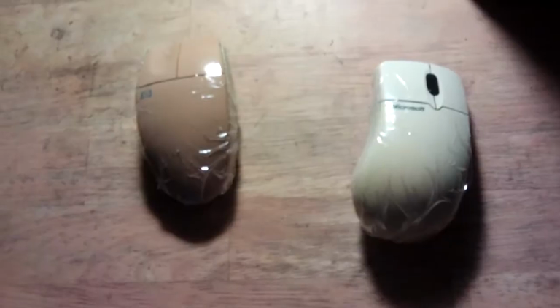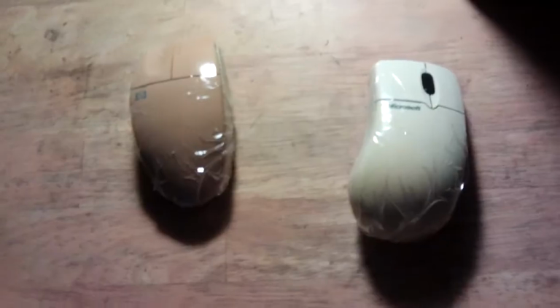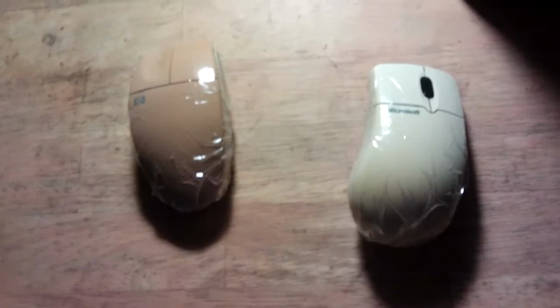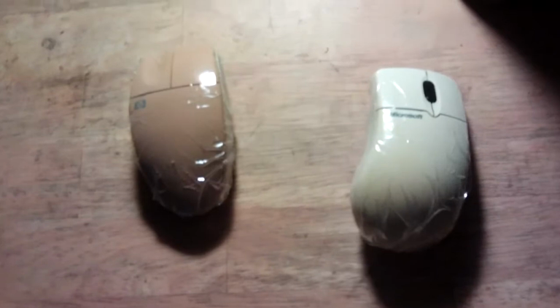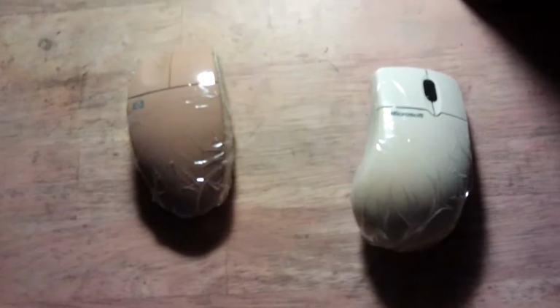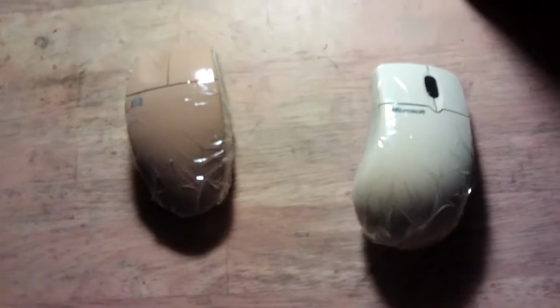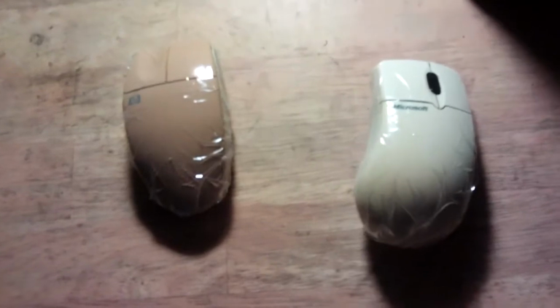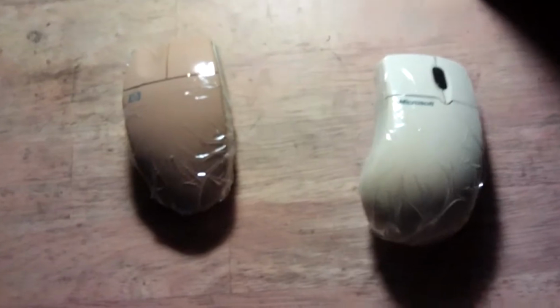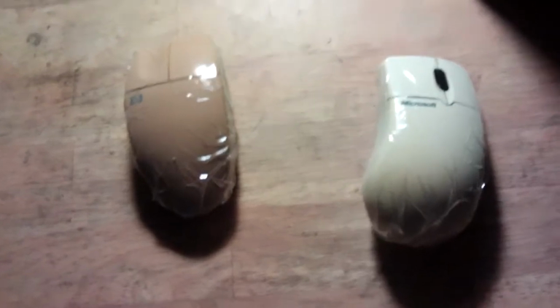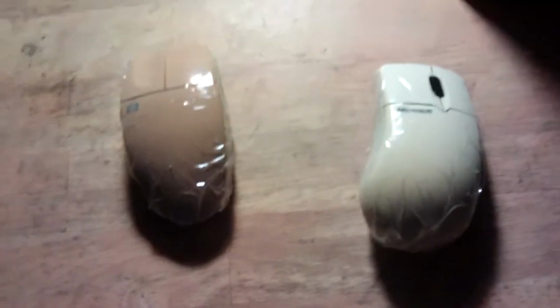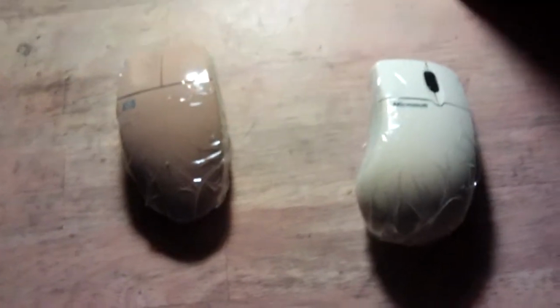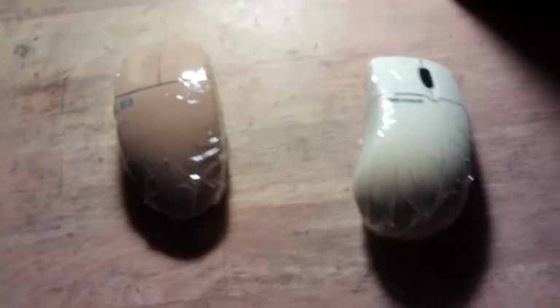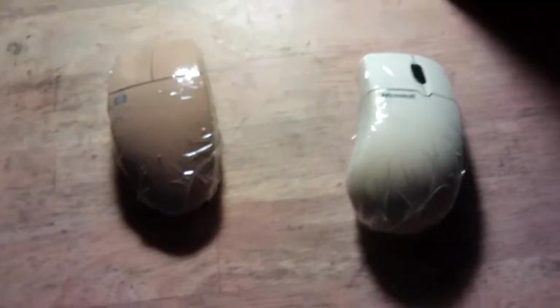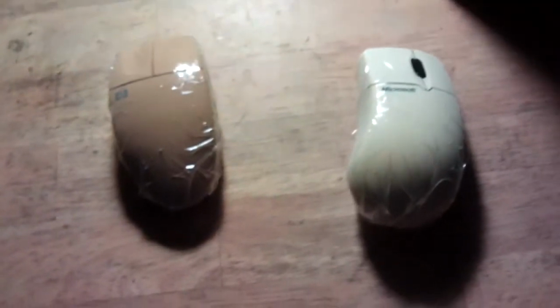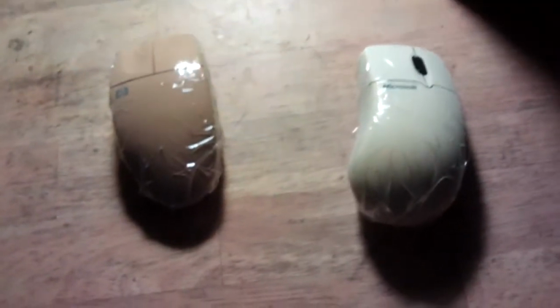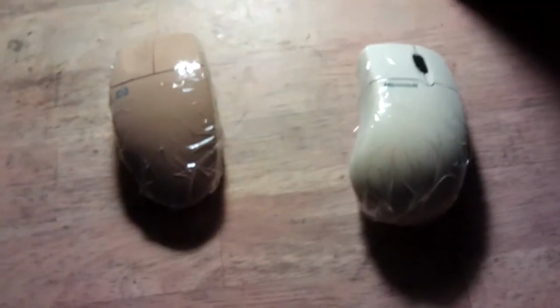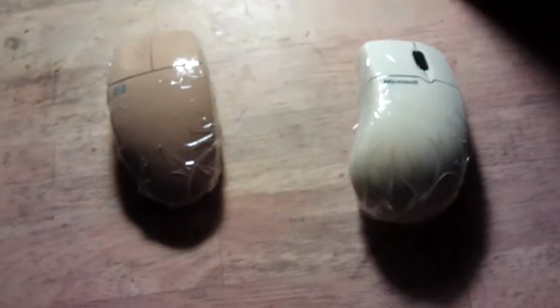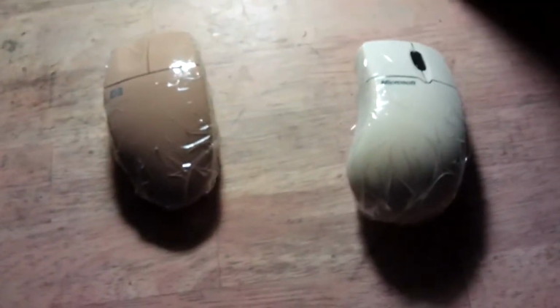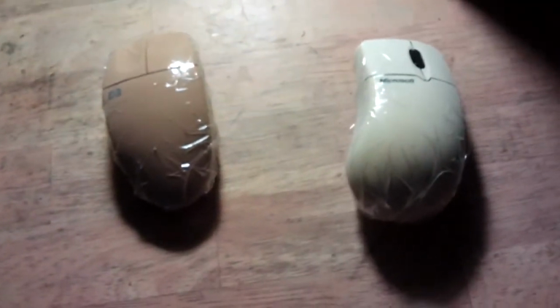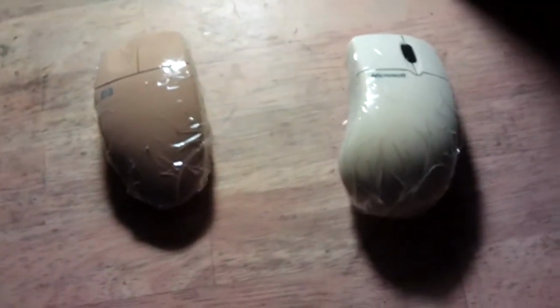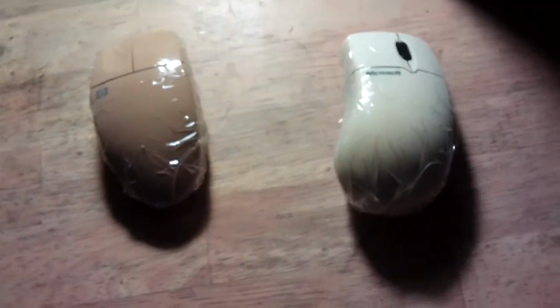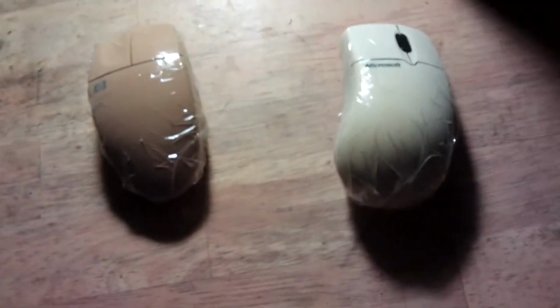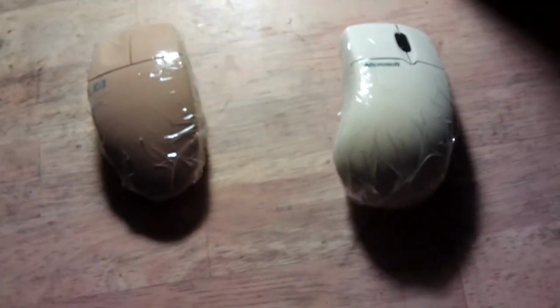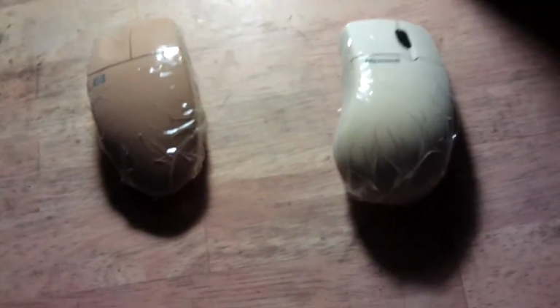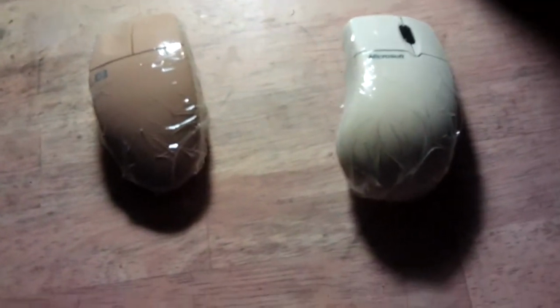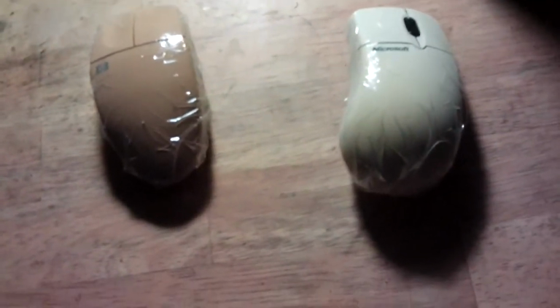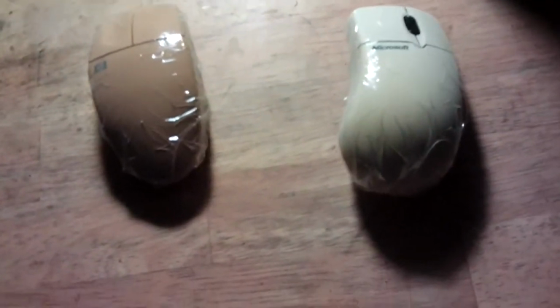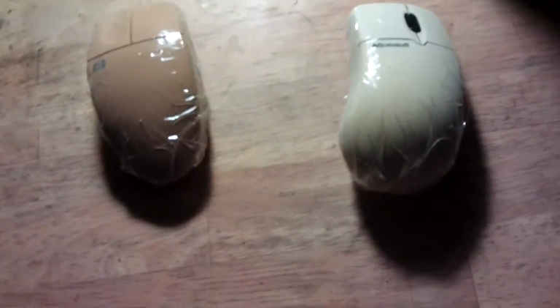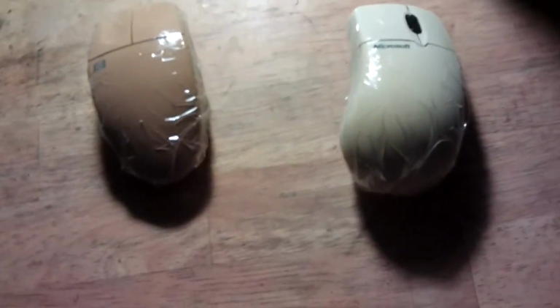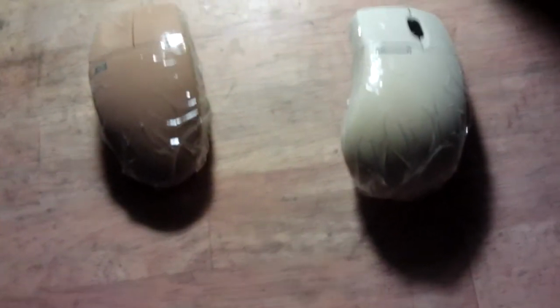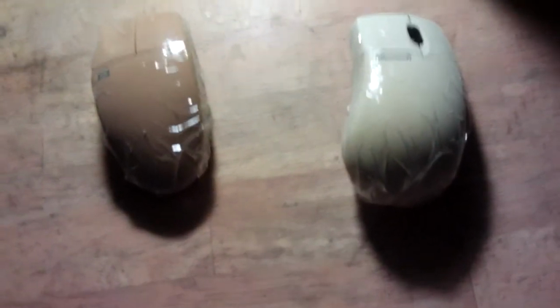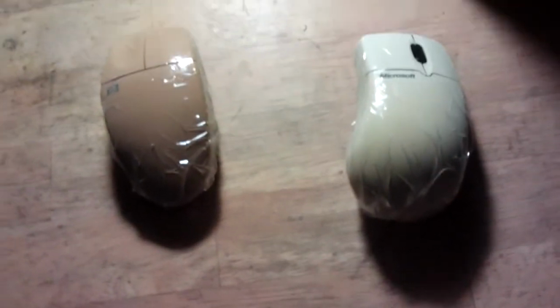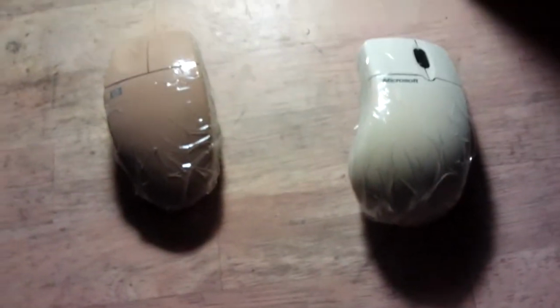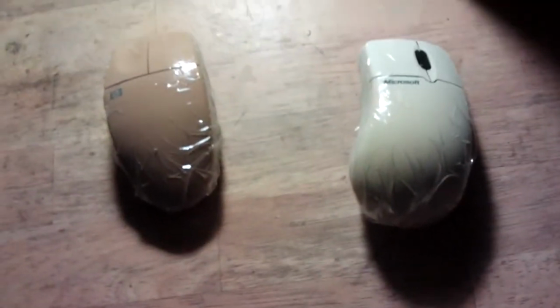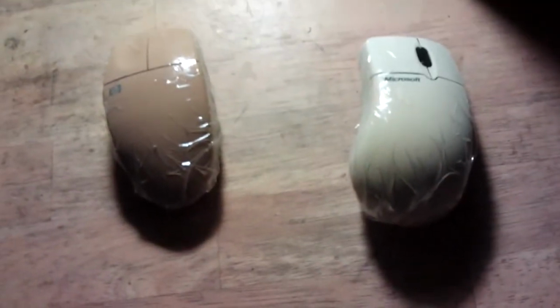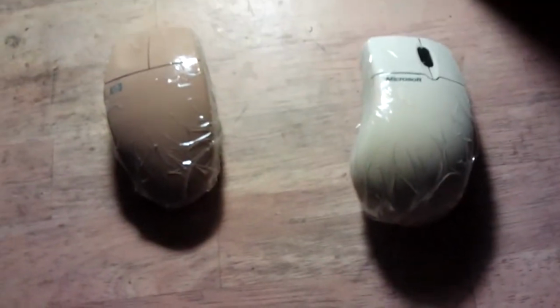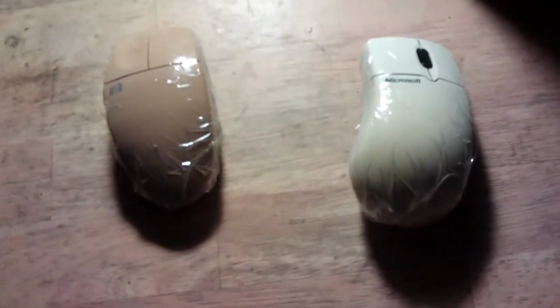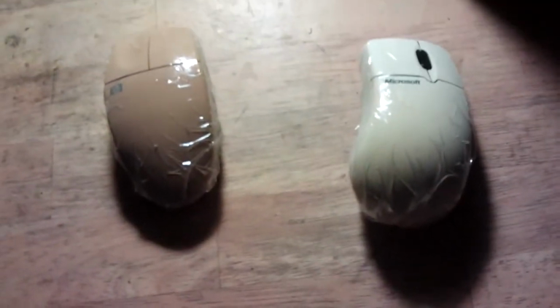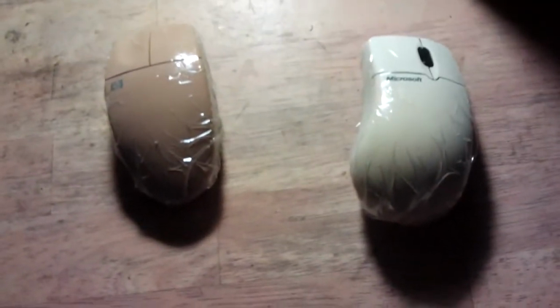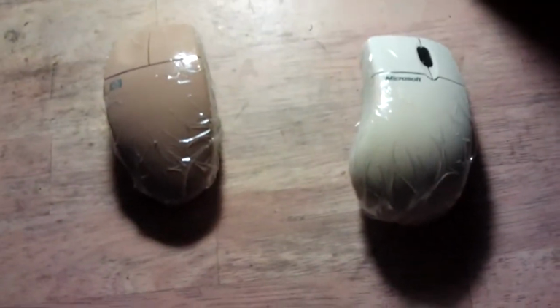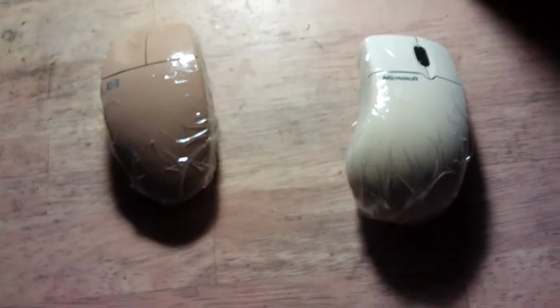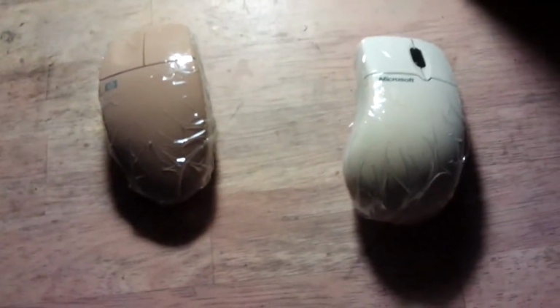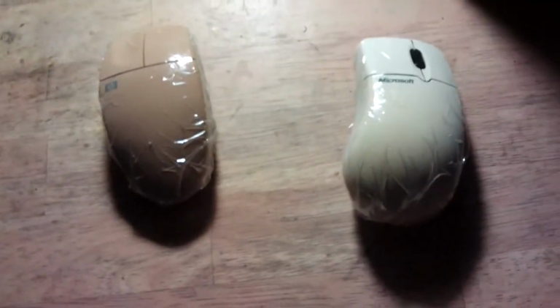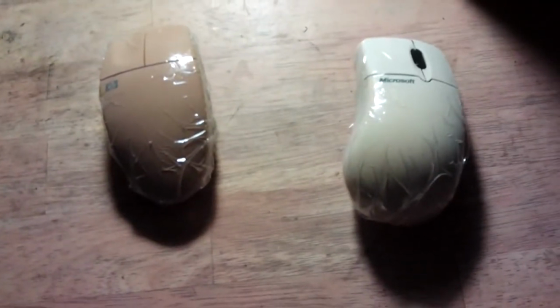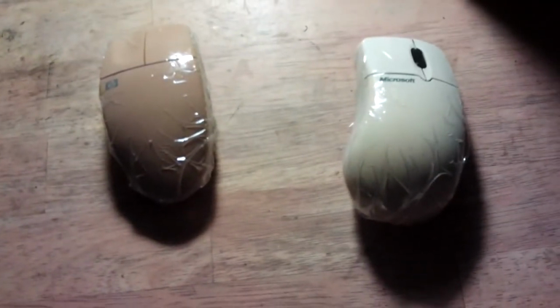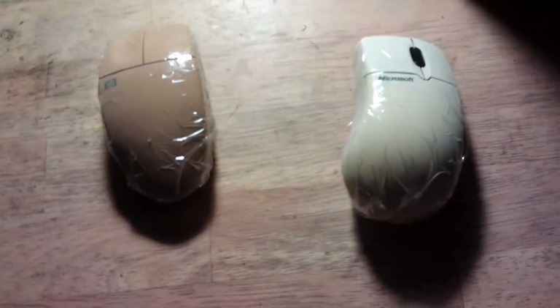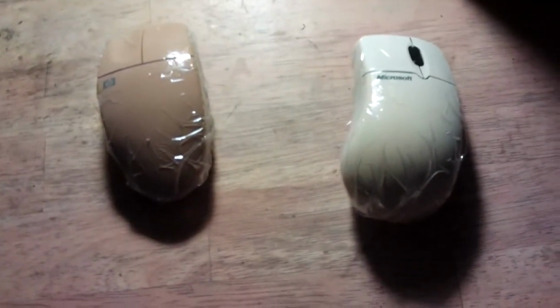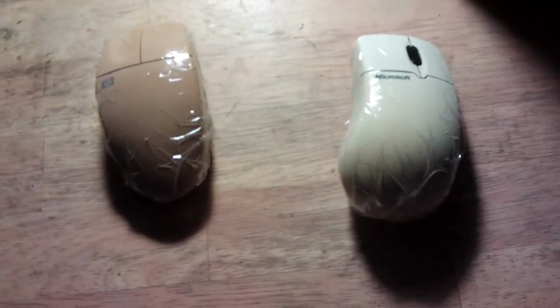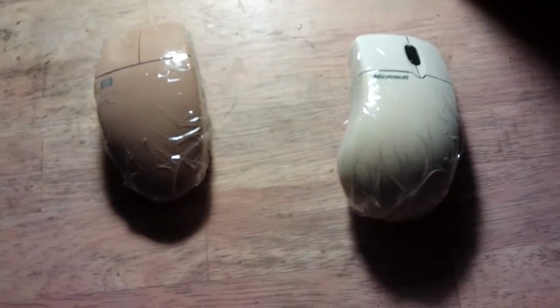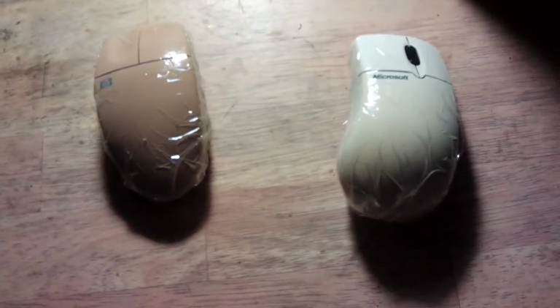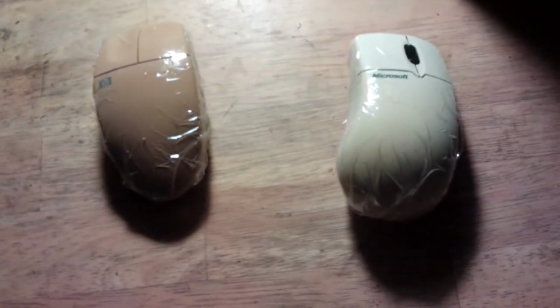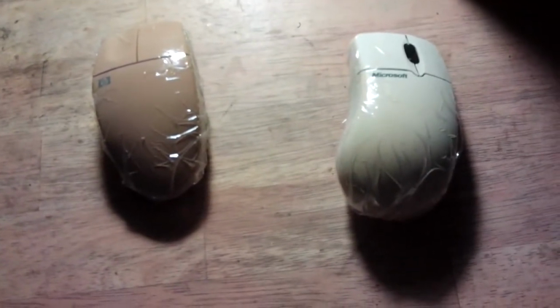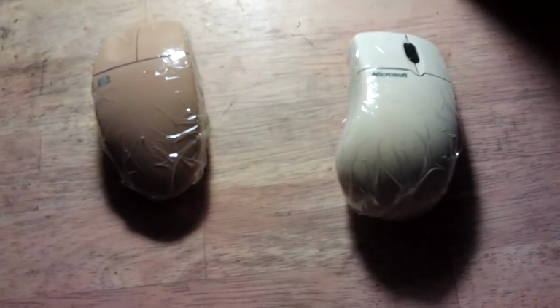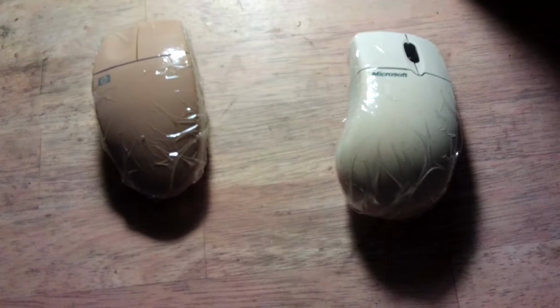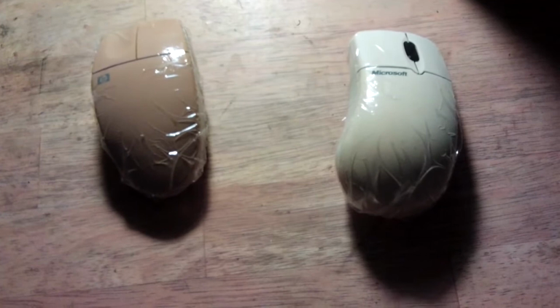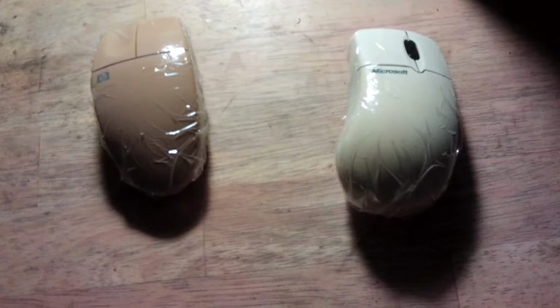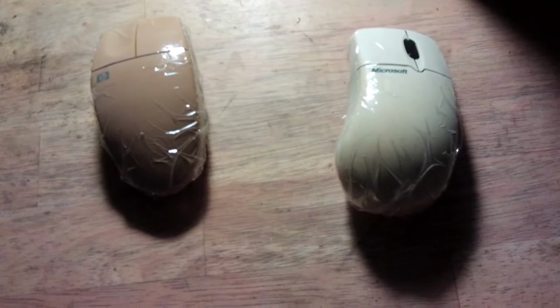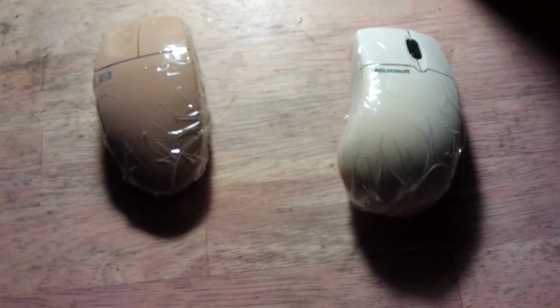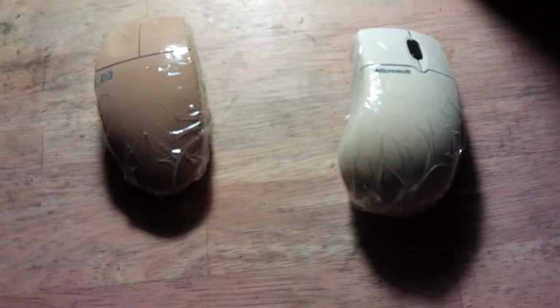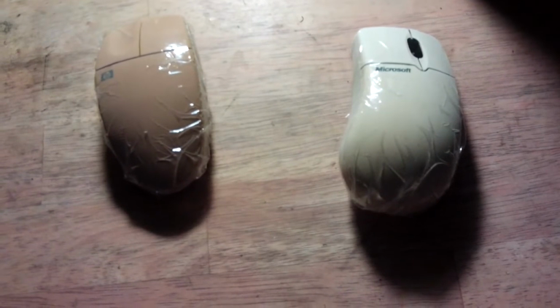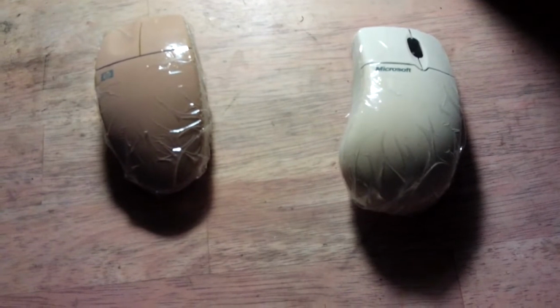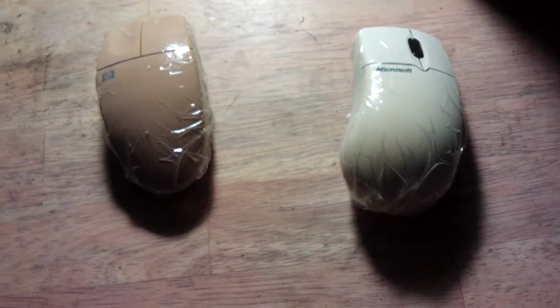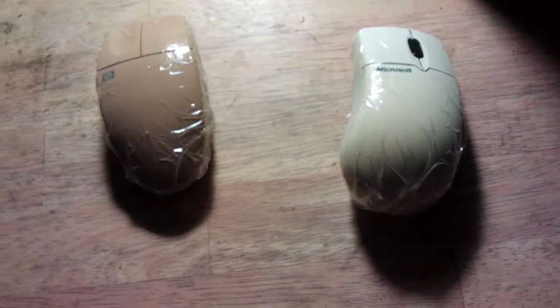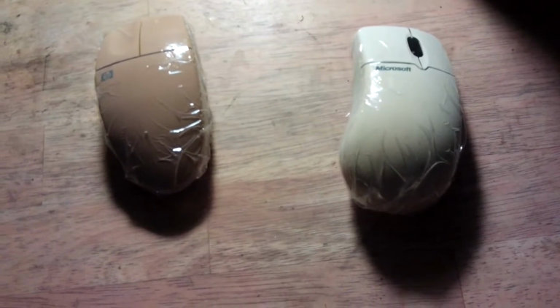There we go, that's both of them done and wrapped up tight. Now hopefully the sun will stay out for about 4 hours.